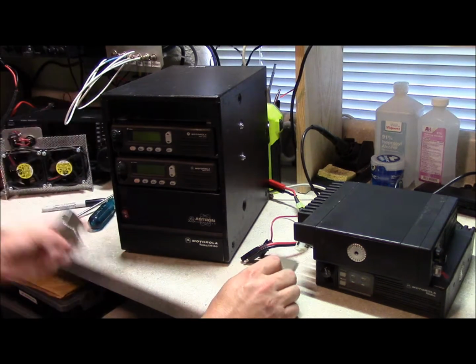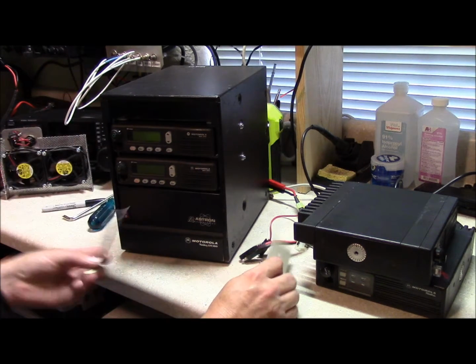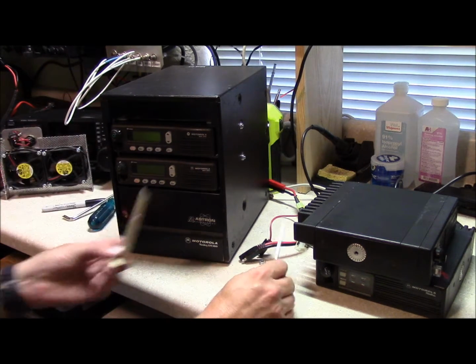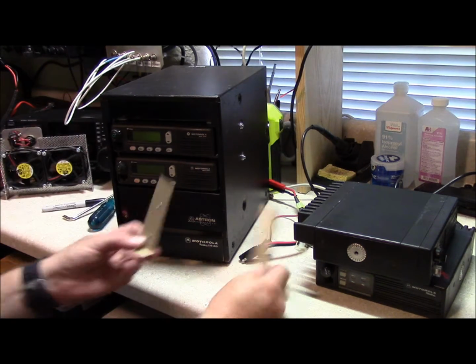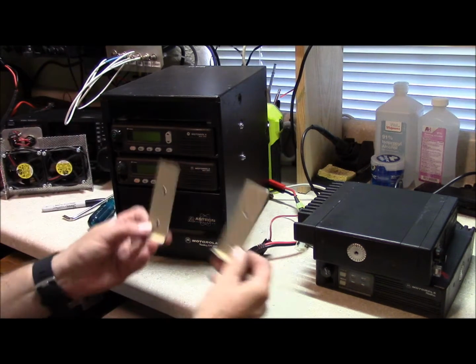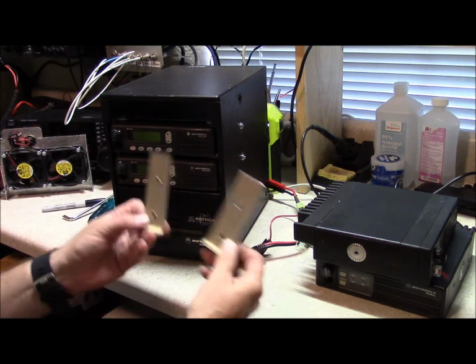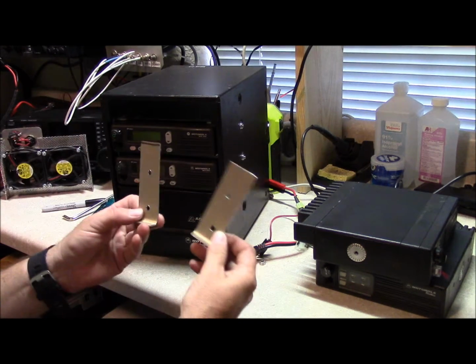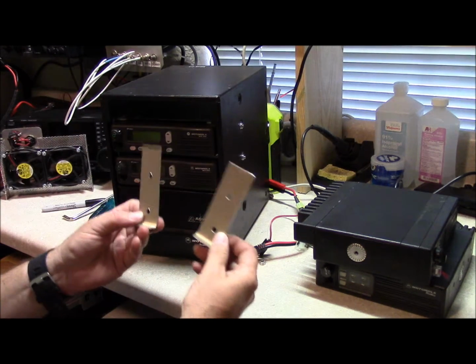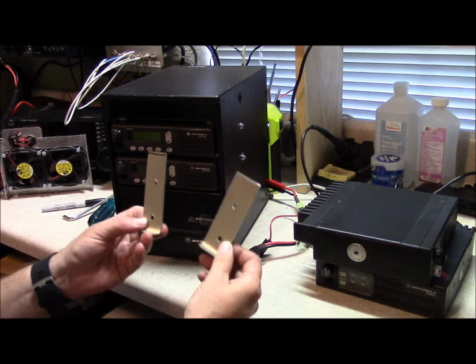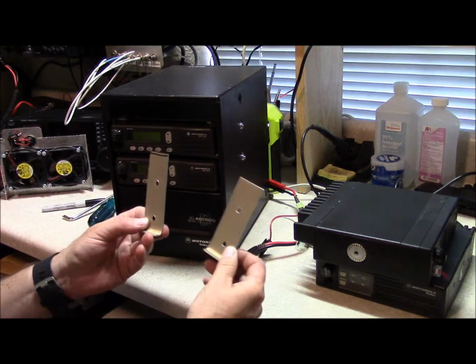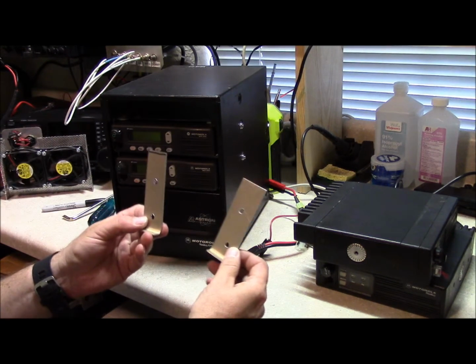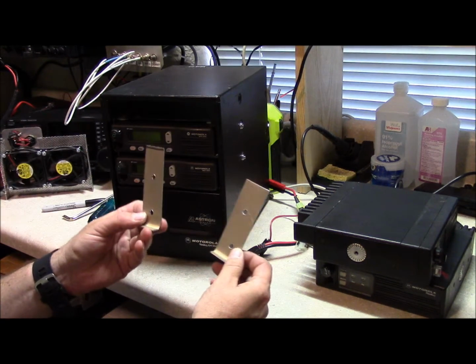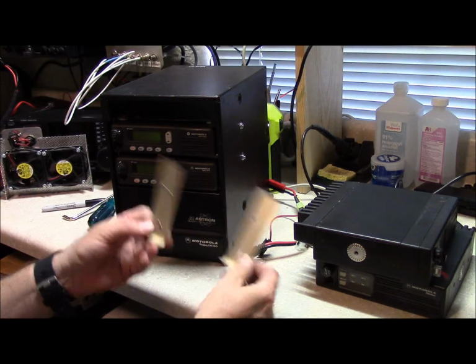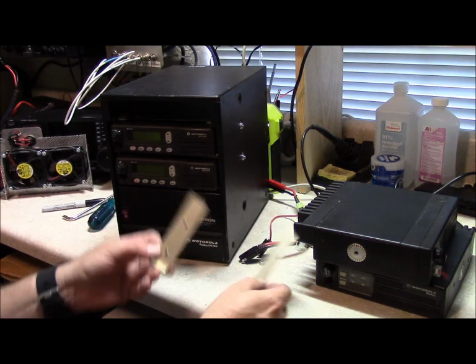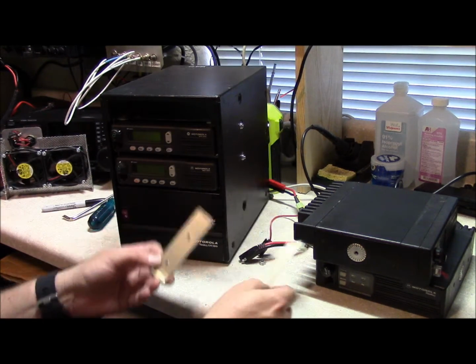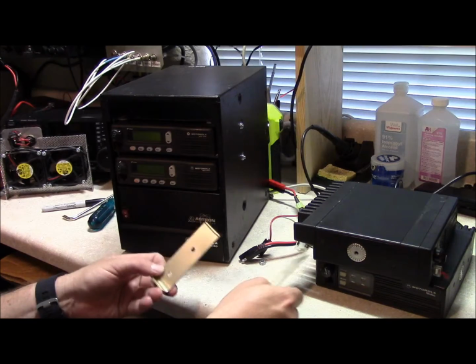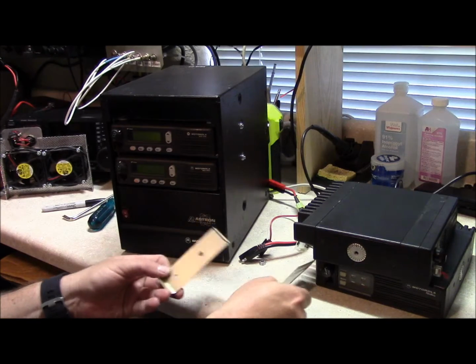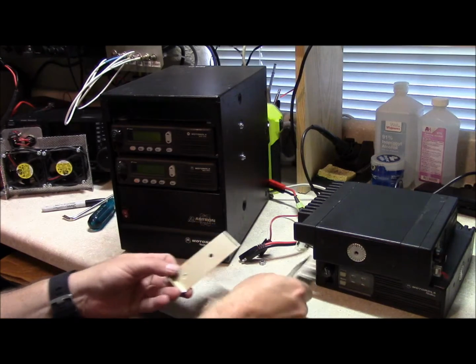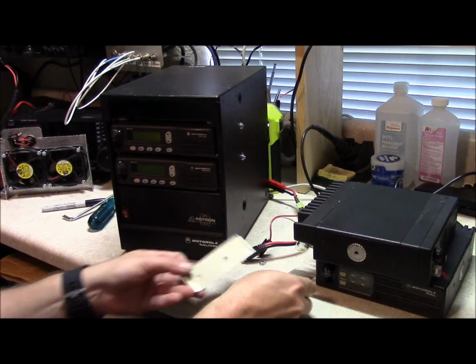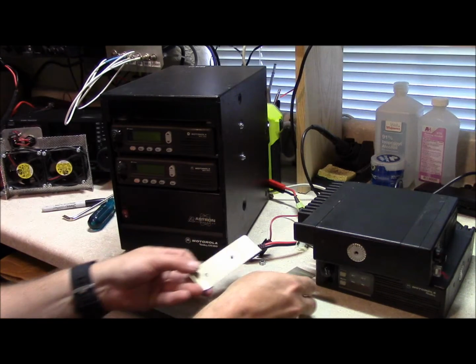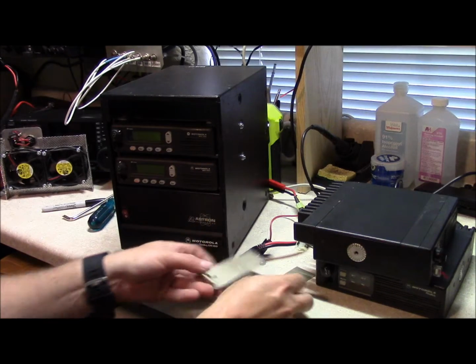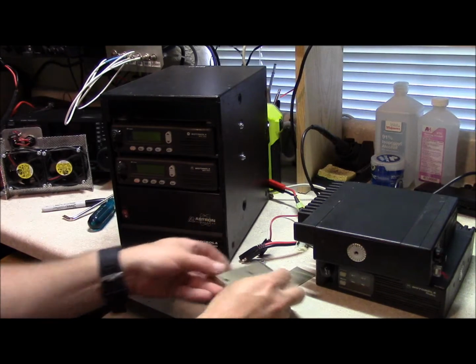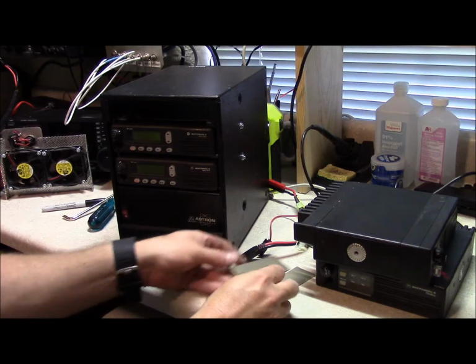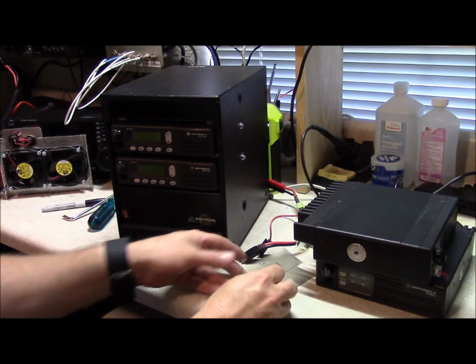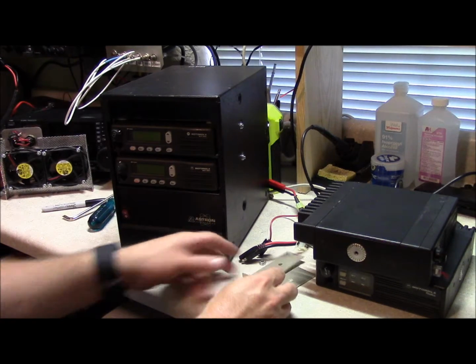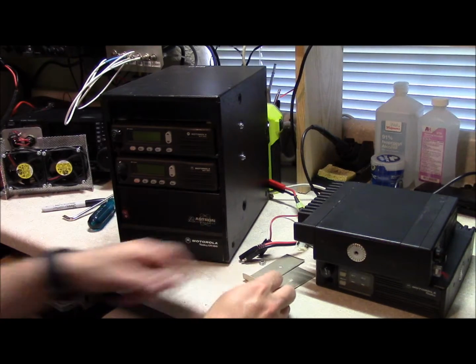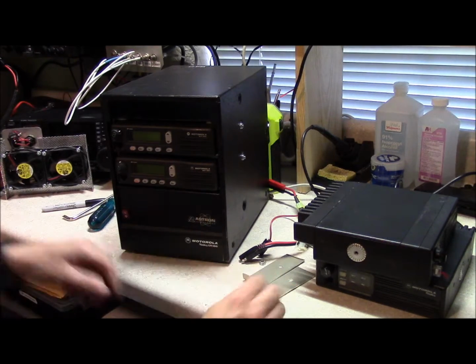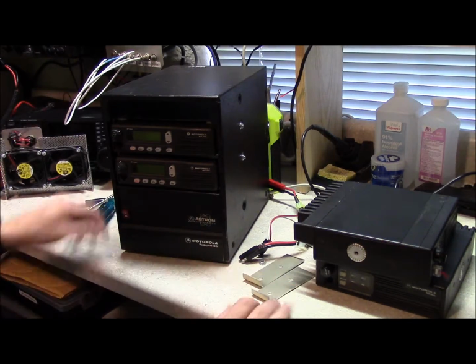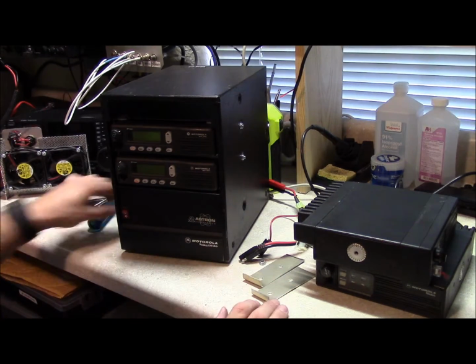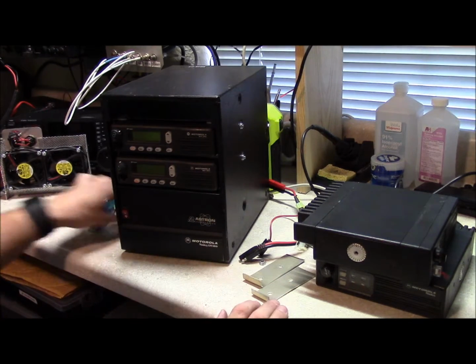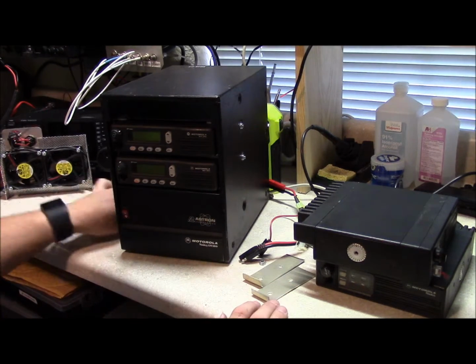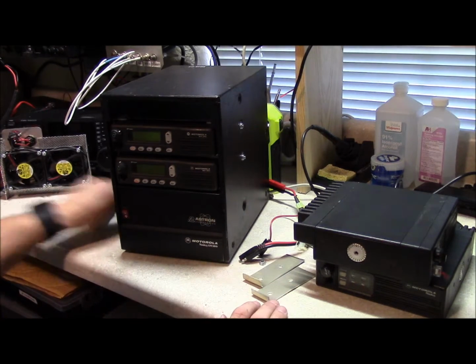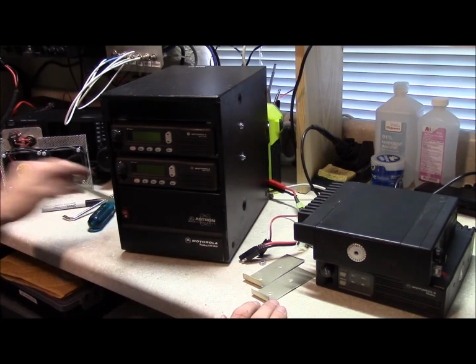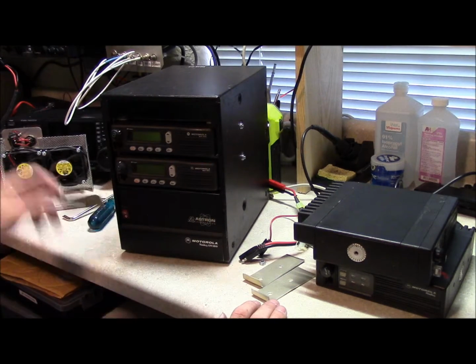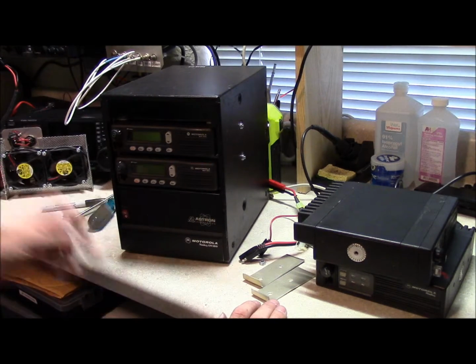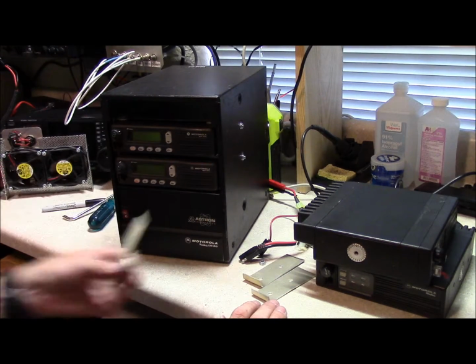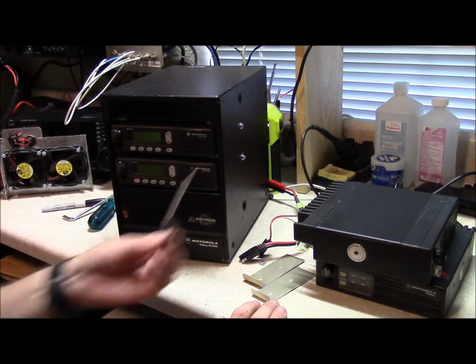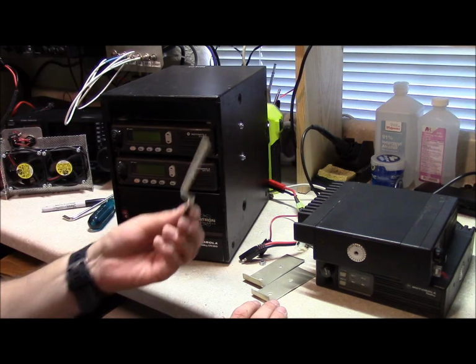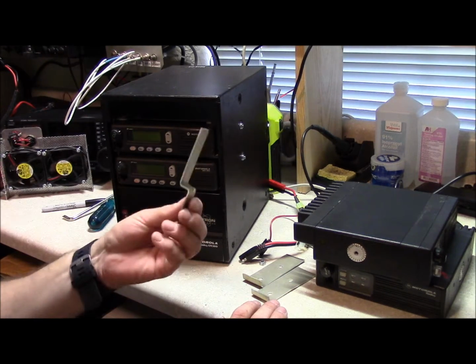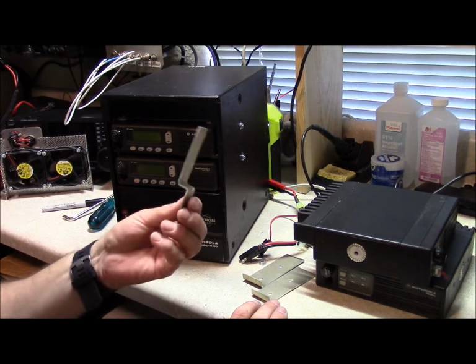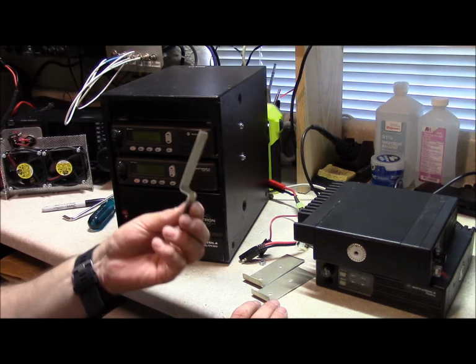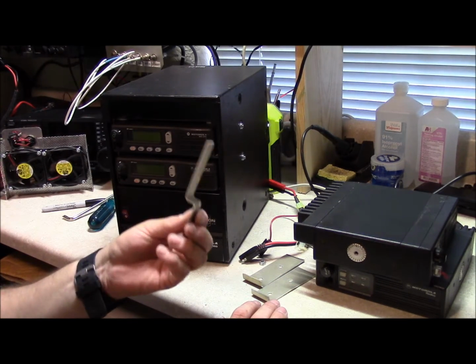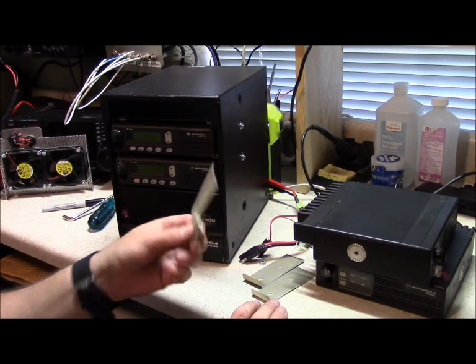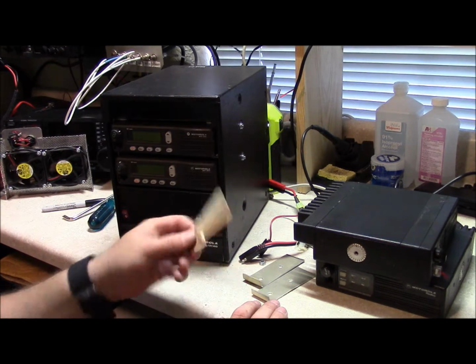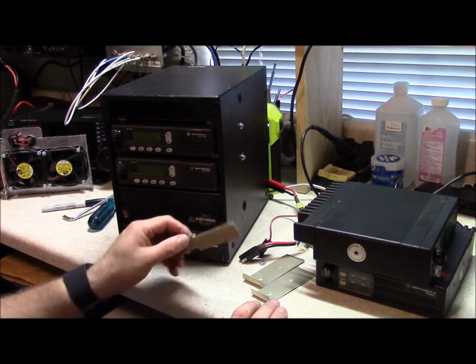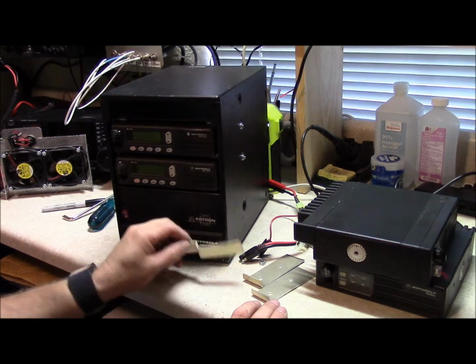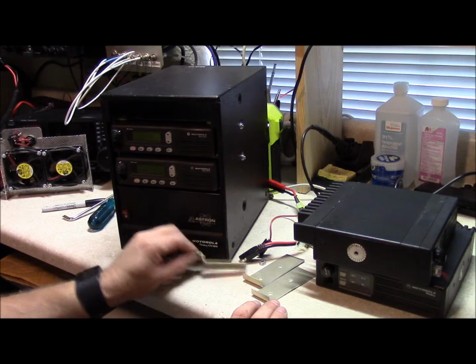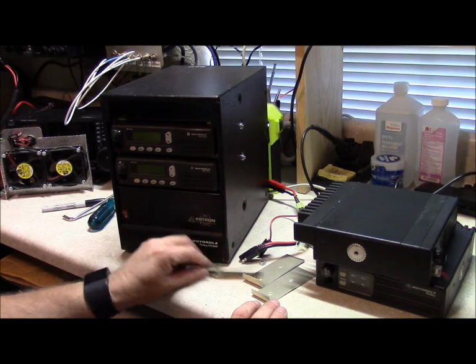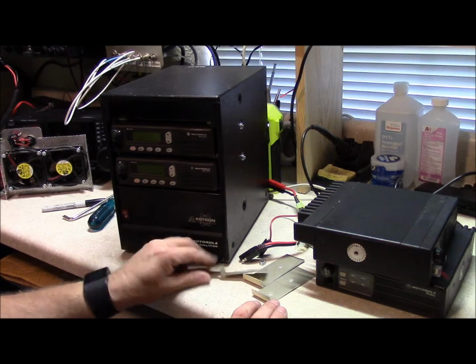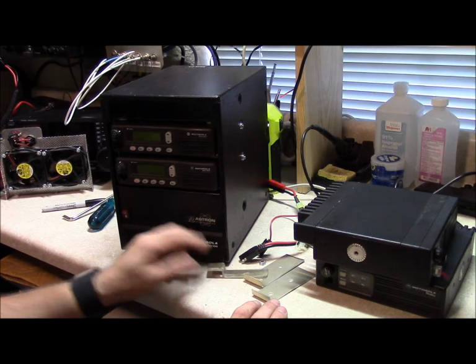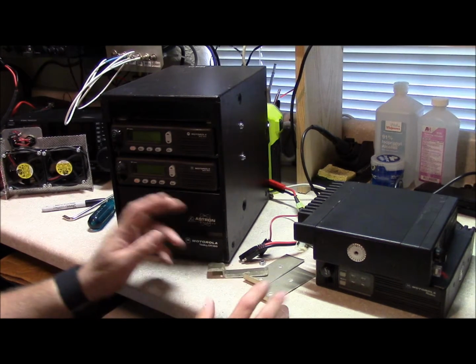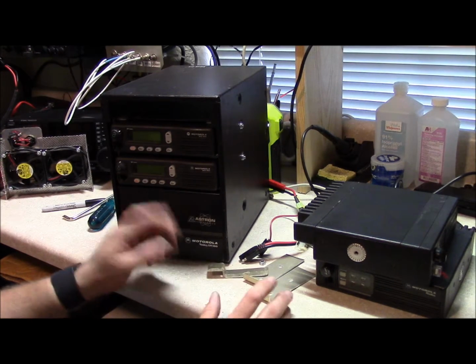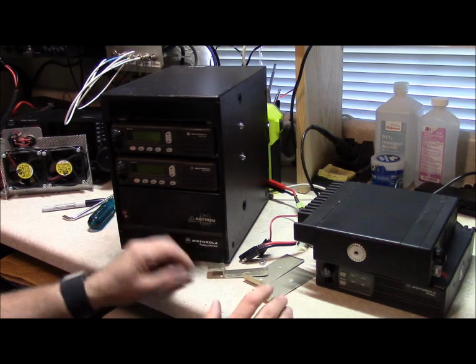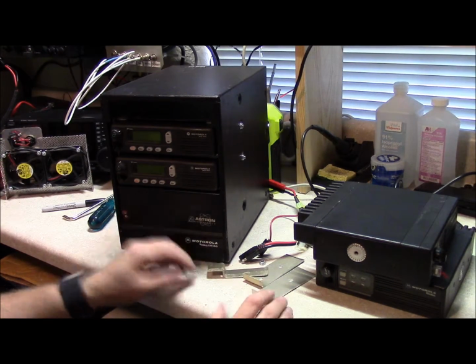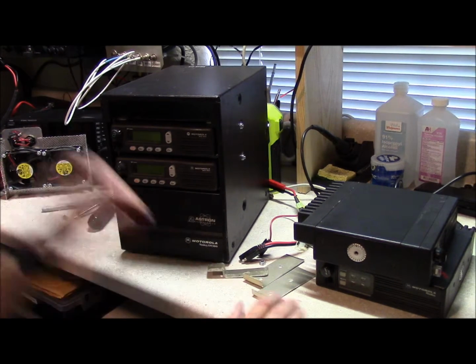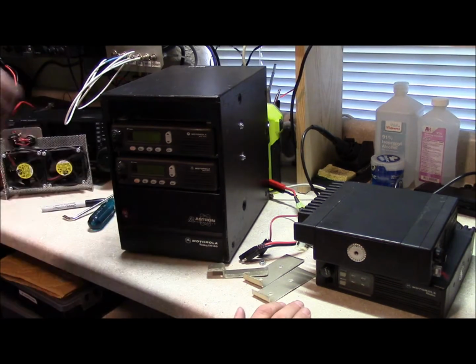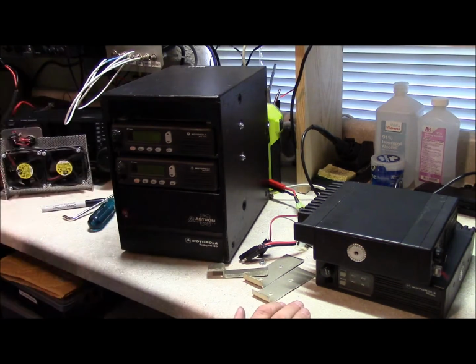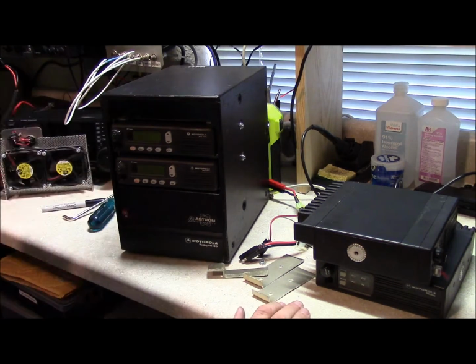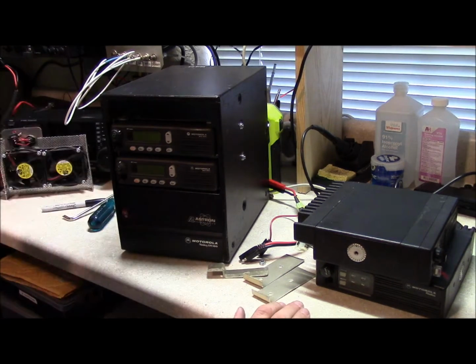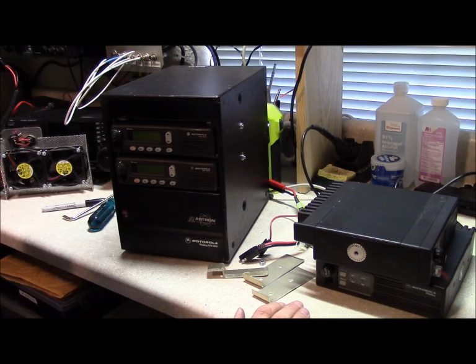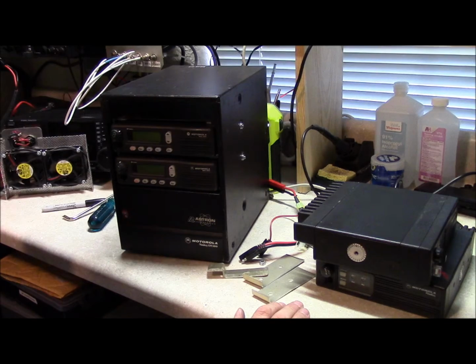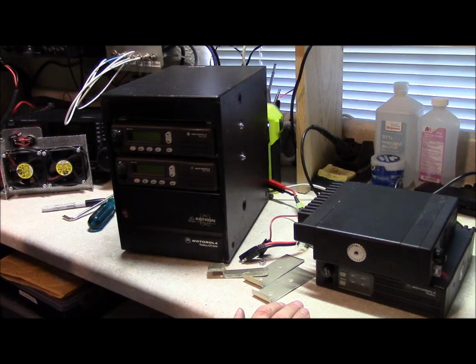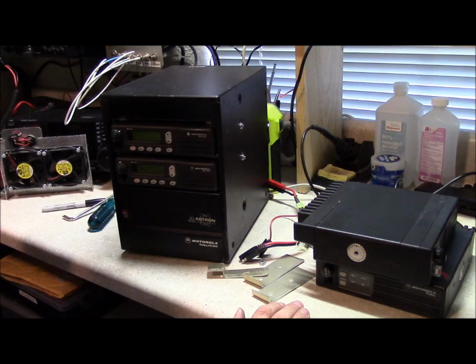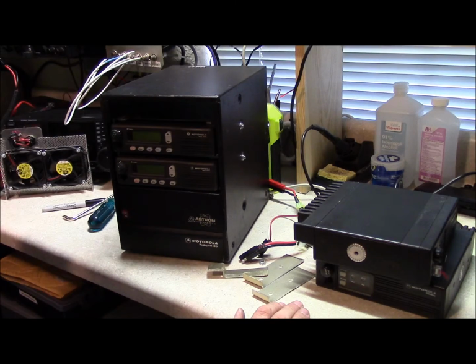These are all prototype things, but I tried different brackets to bond the radios together, I tried offsets, and nothing really worked out that well.